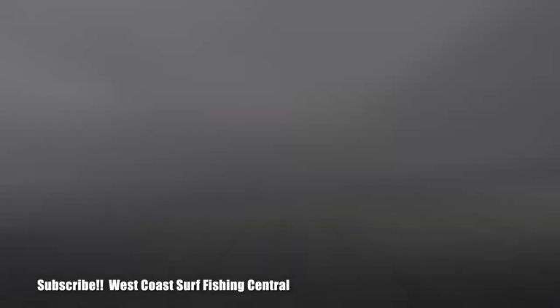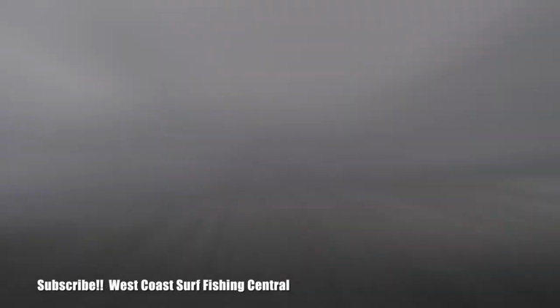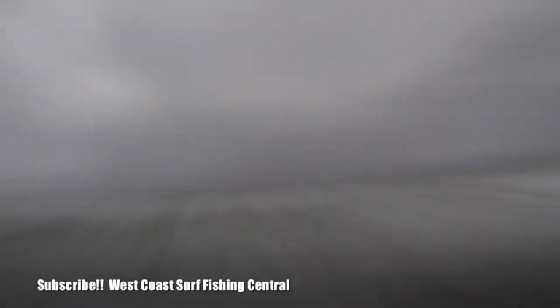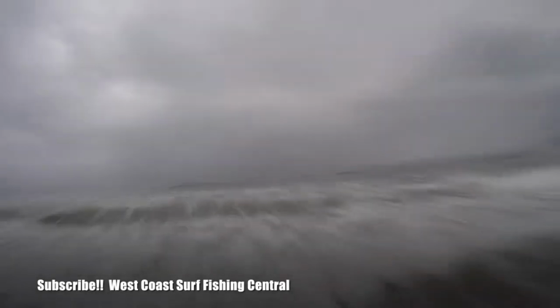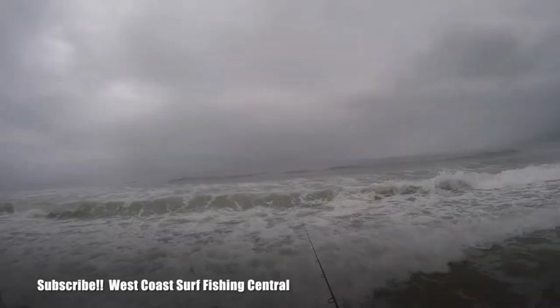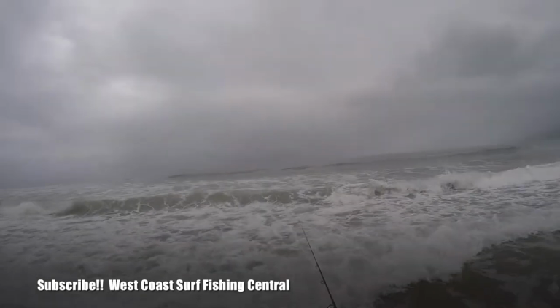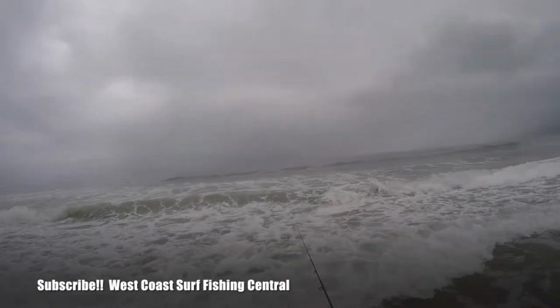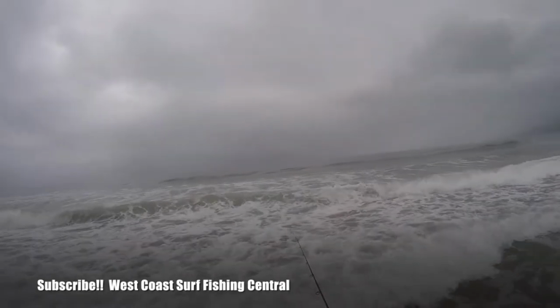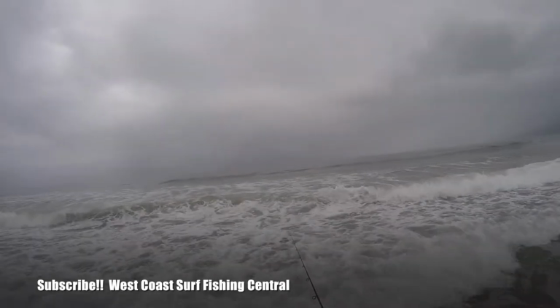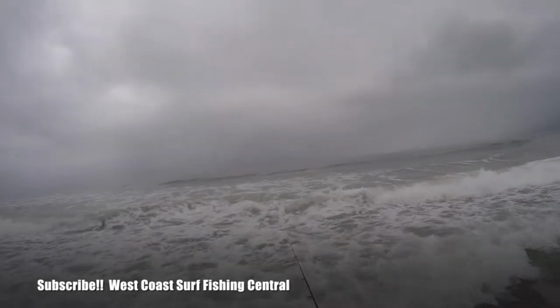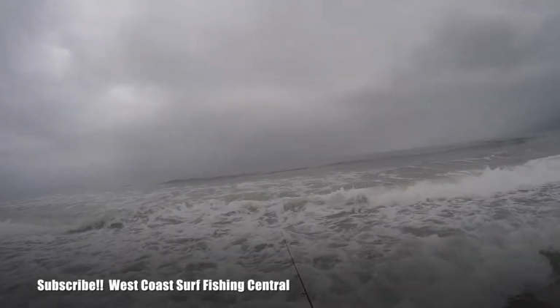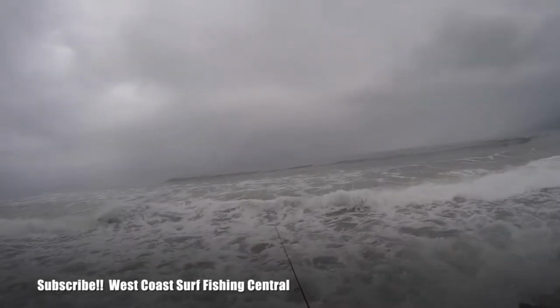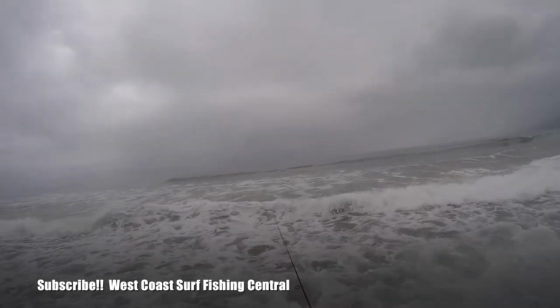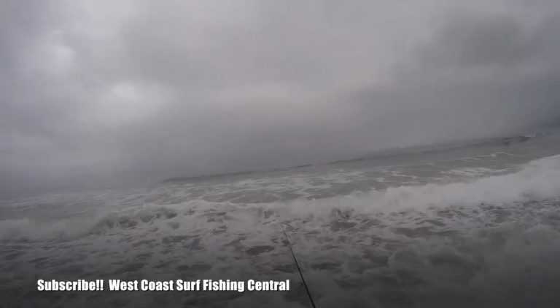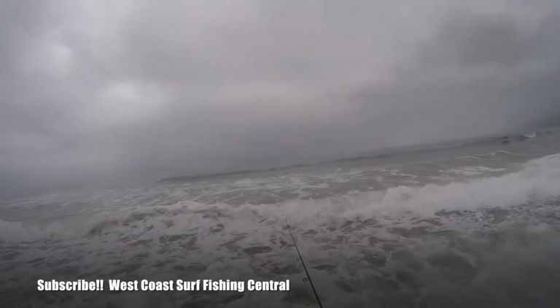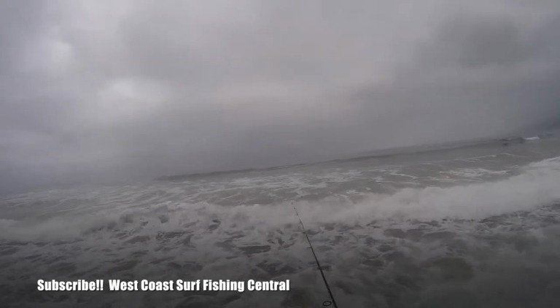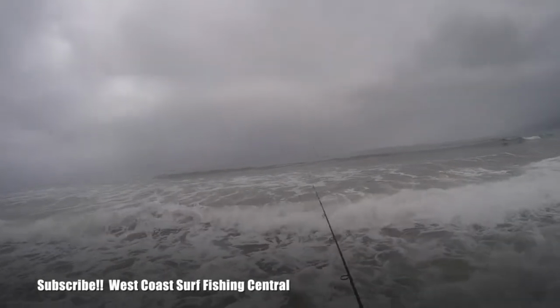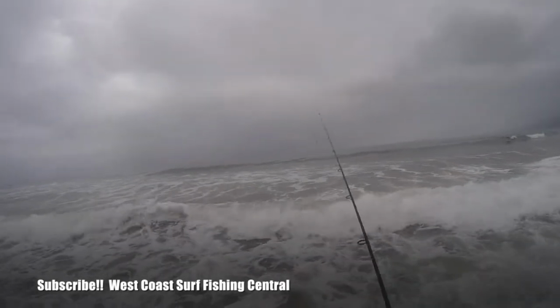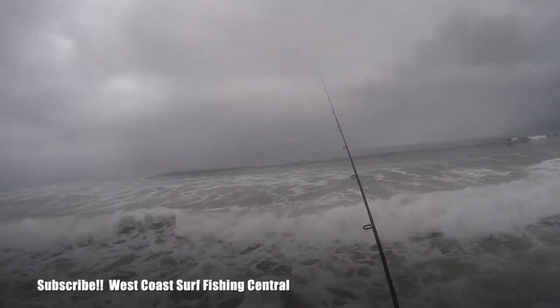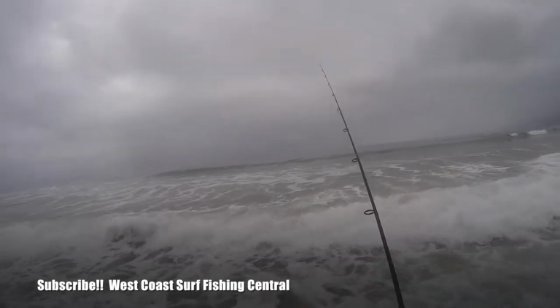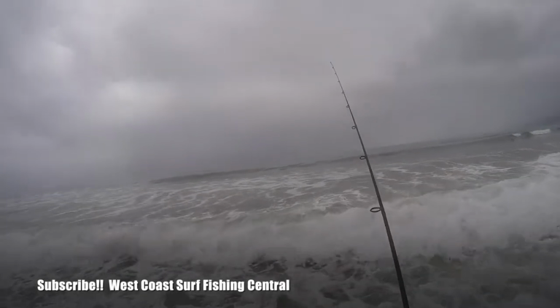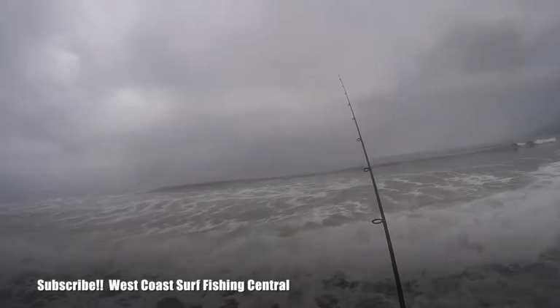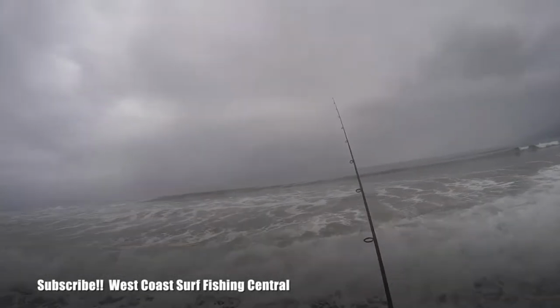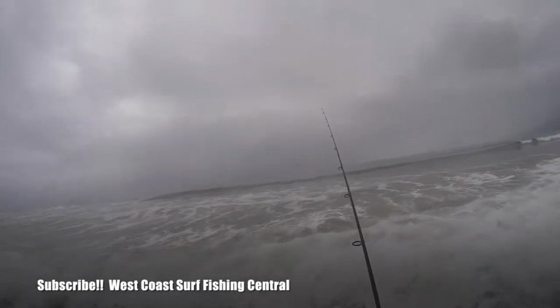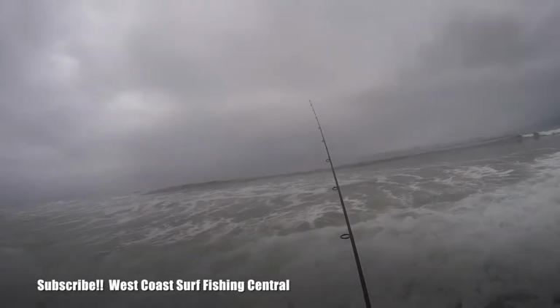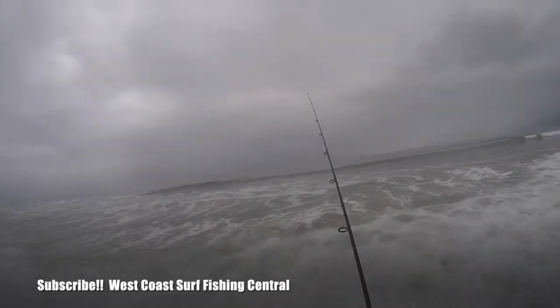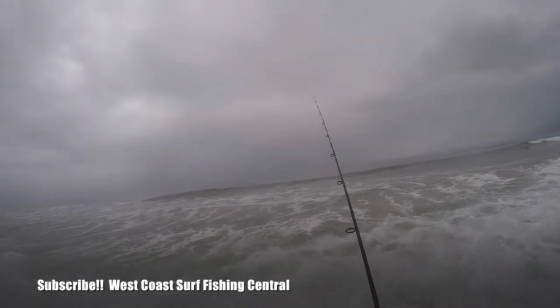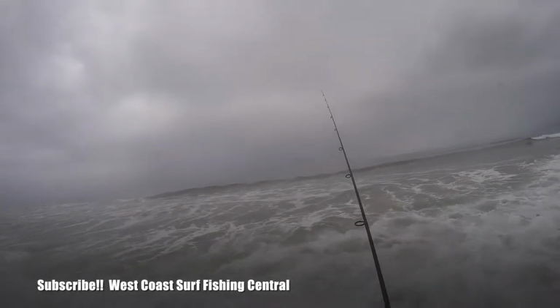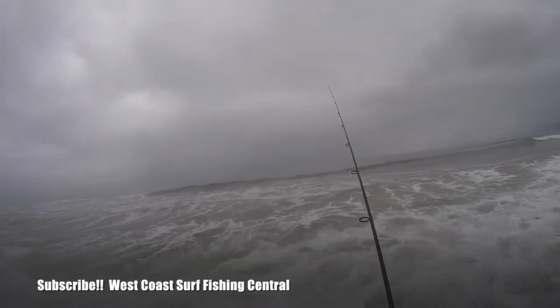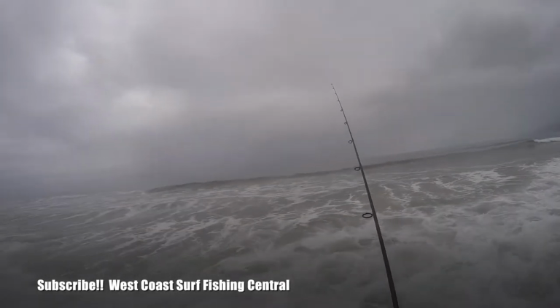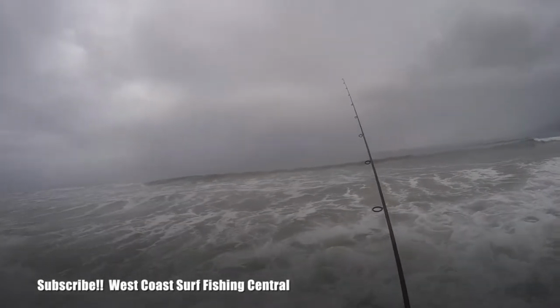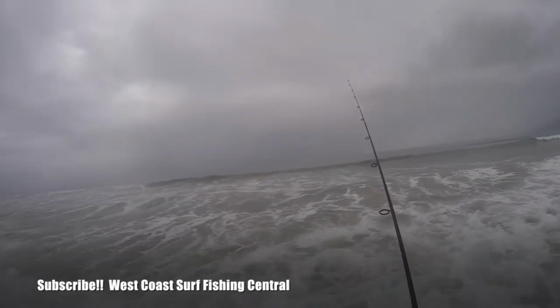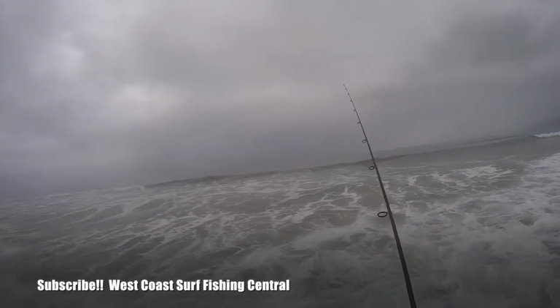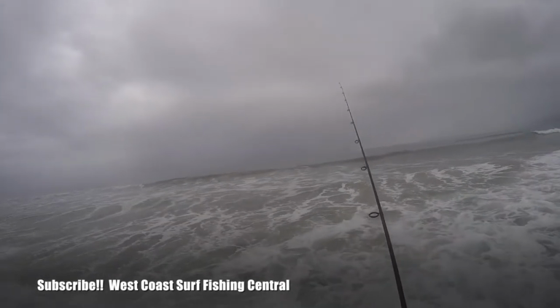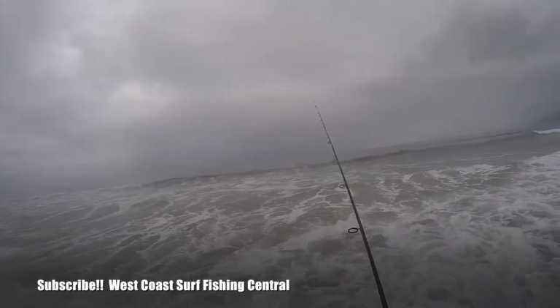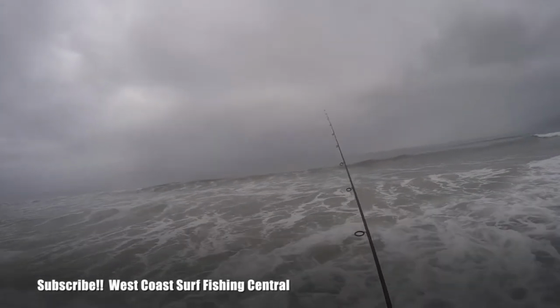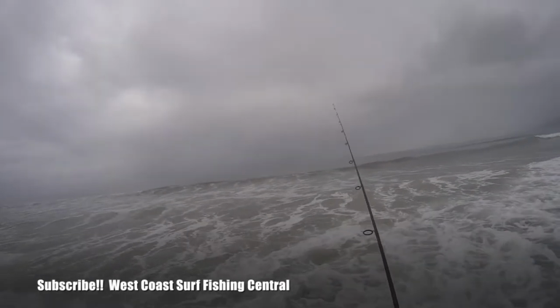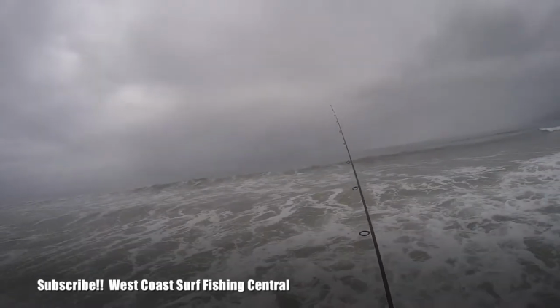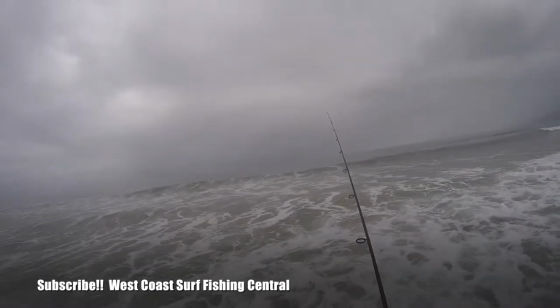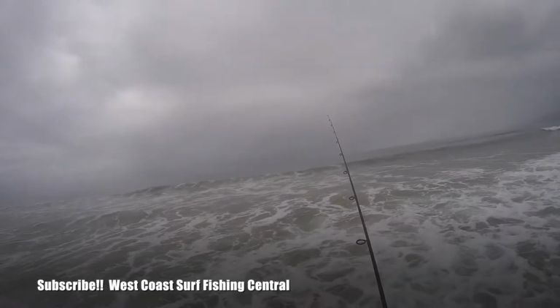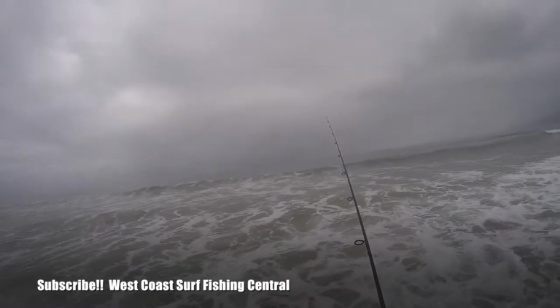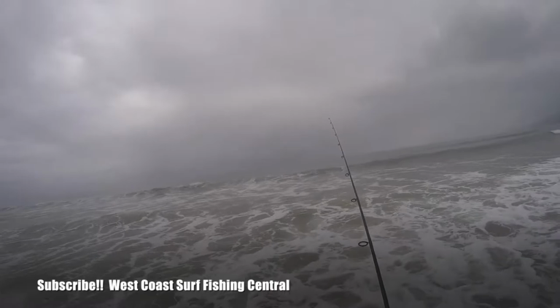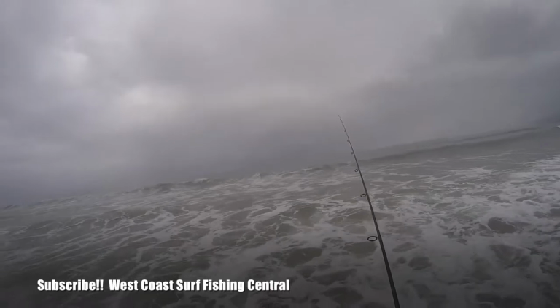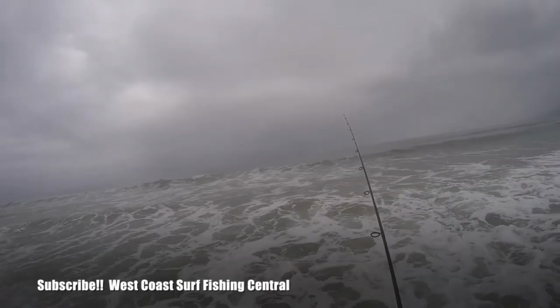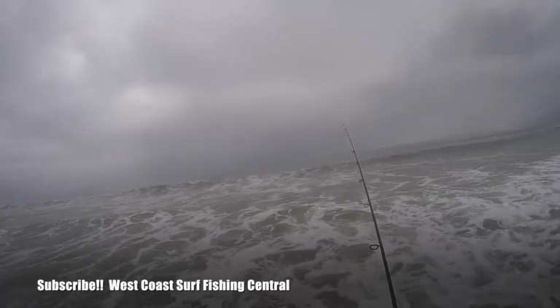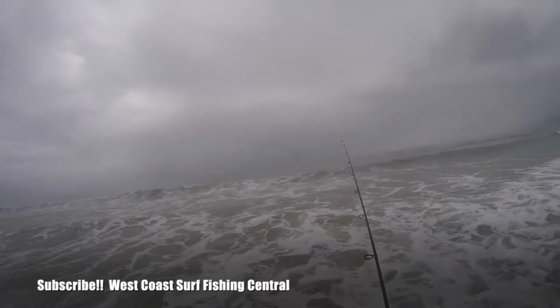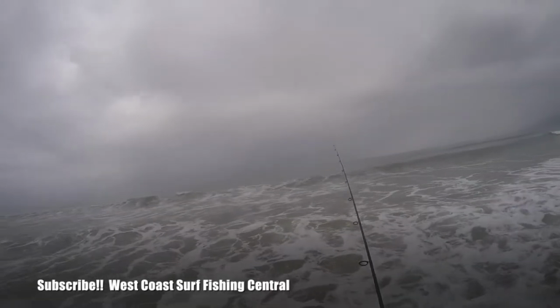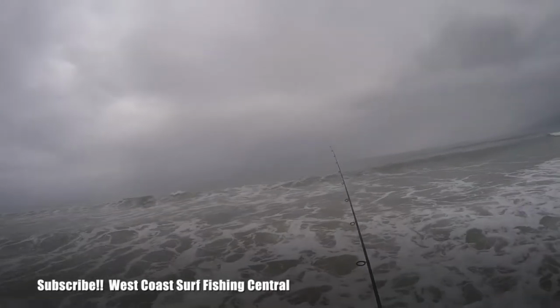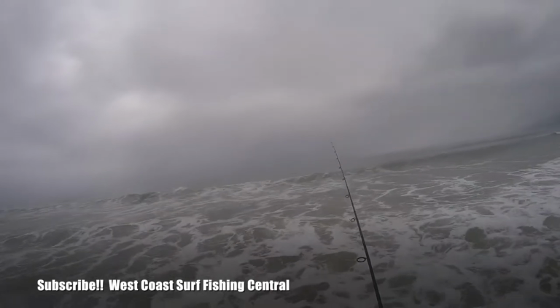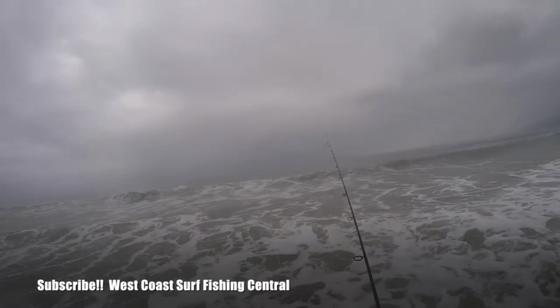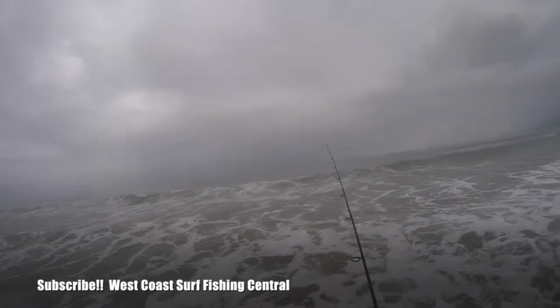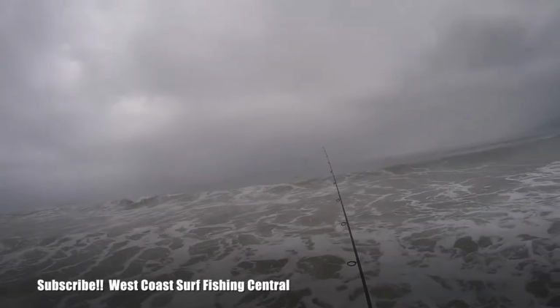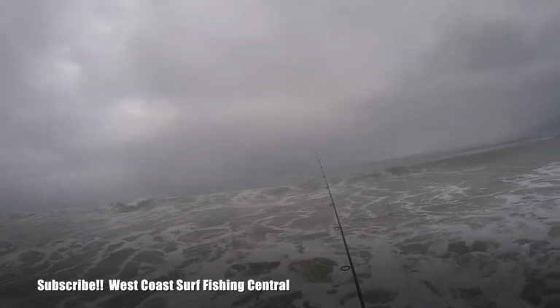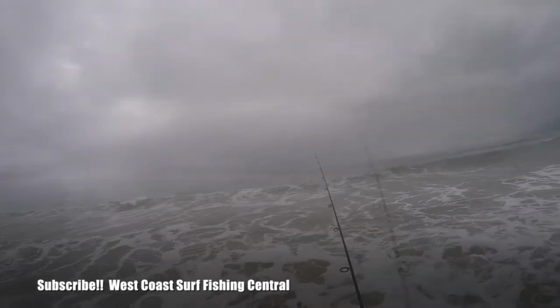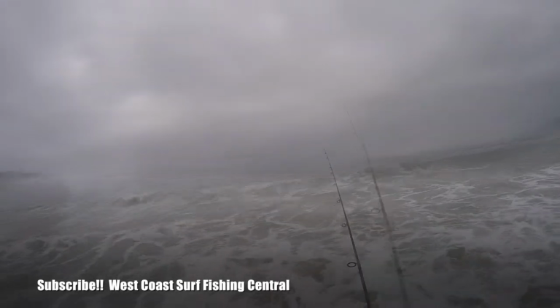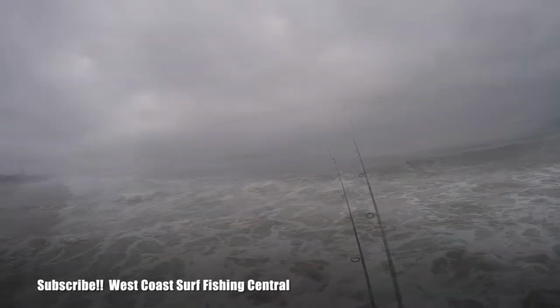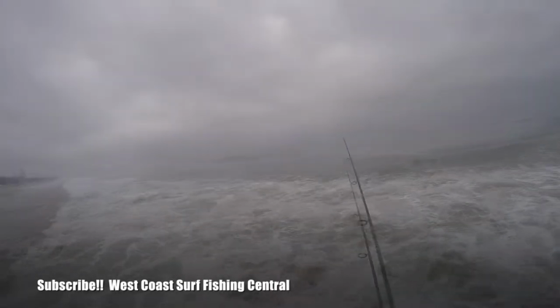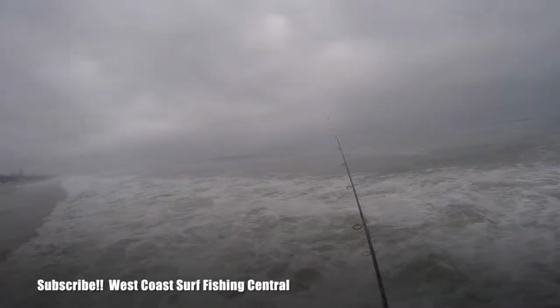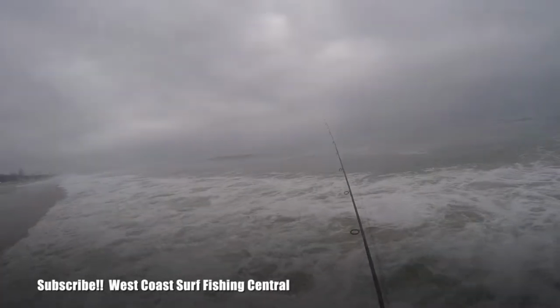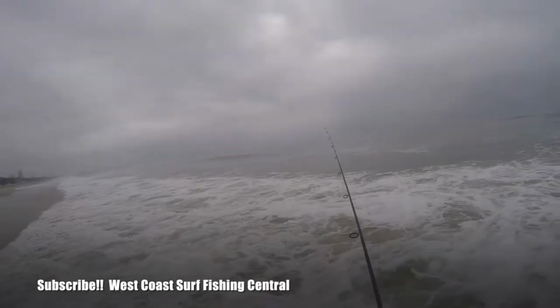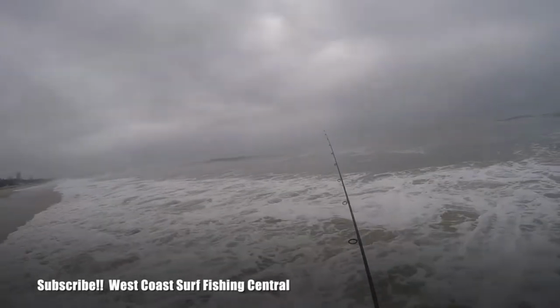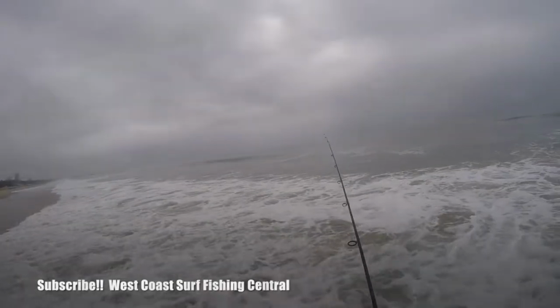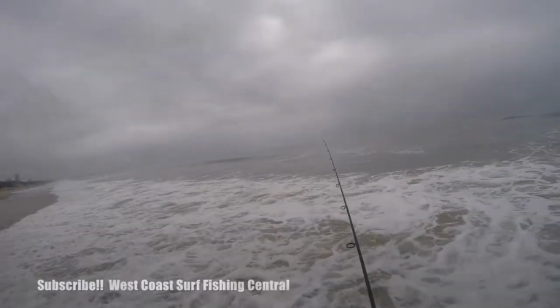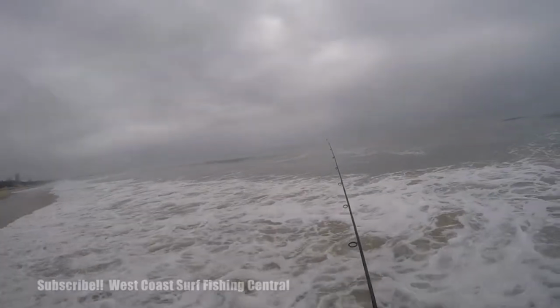Boom, right there. Perfect. That couldn't have been better. Hey guys, welcome back to West Coast Surf Fishing Central.